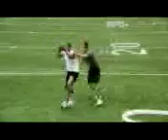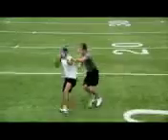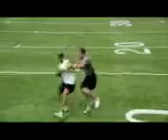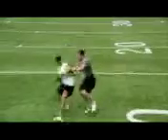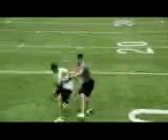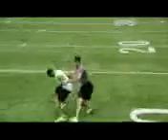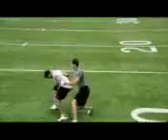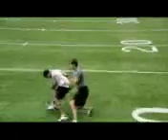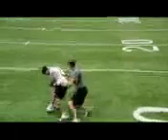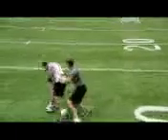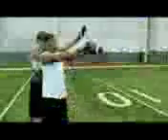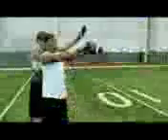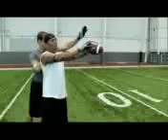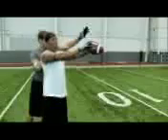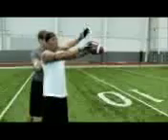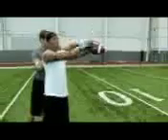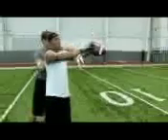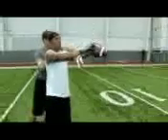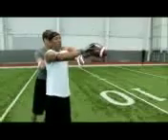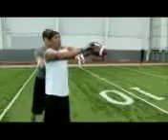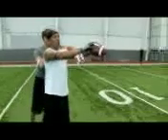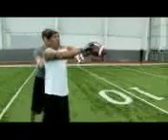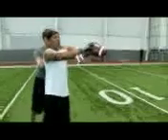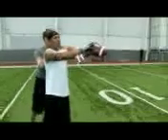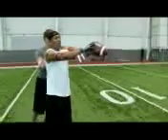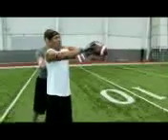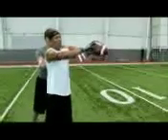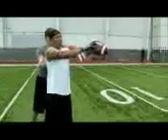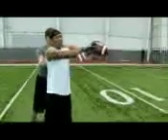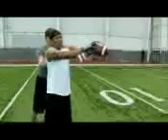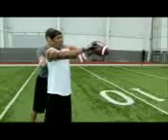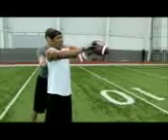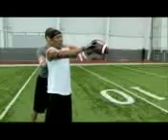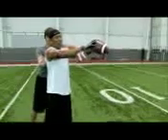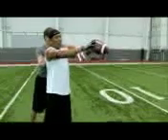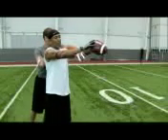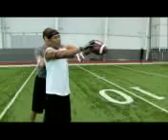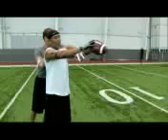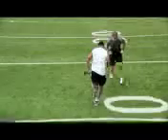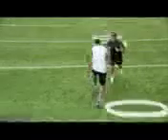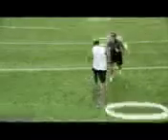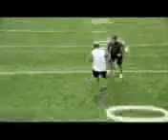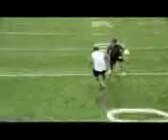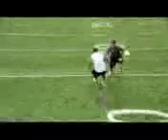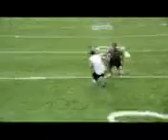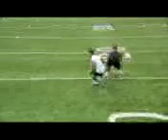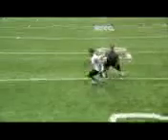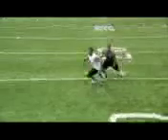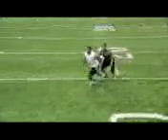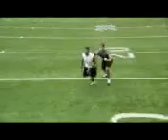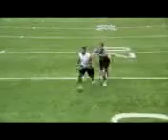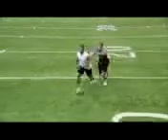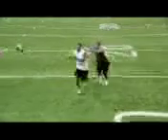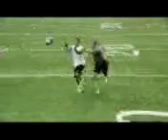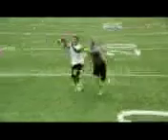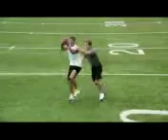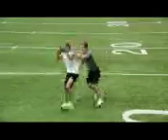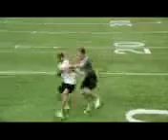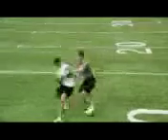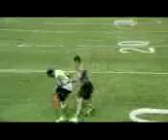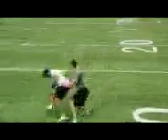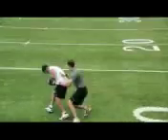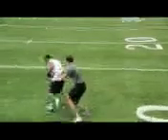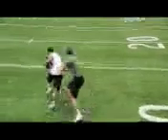As the defender goes through and swipes at the ball, he doesn't have a chance to really bat the ball down. So try to use your hands, catch it, and tuck.